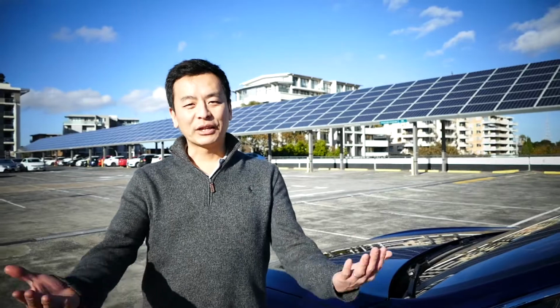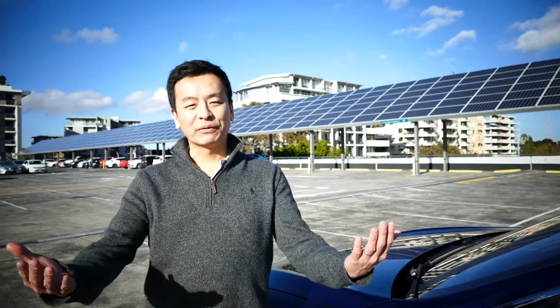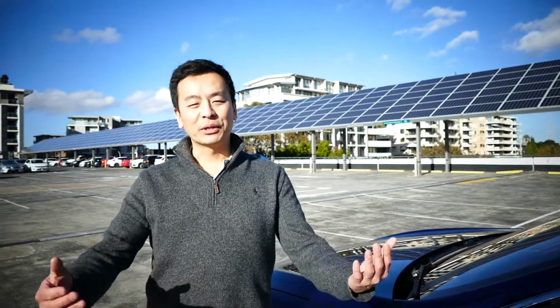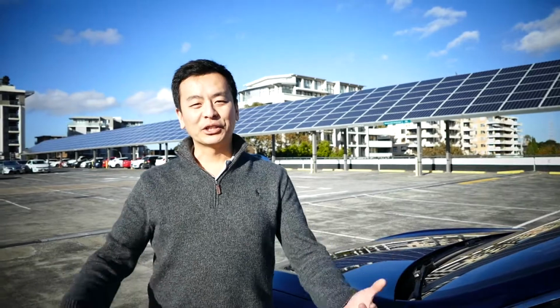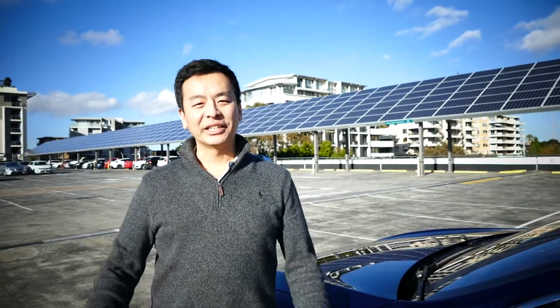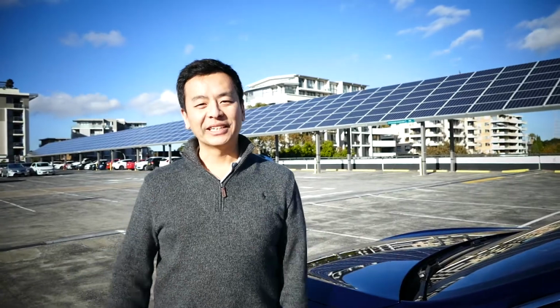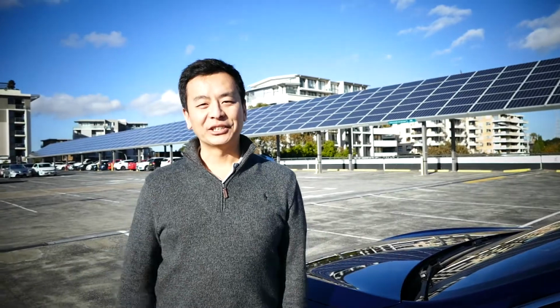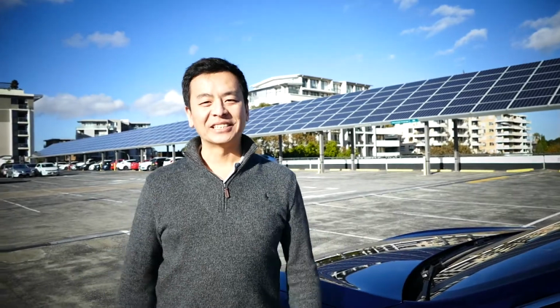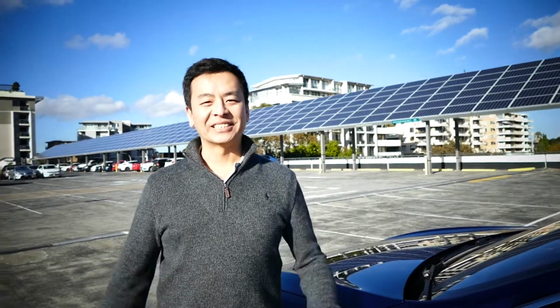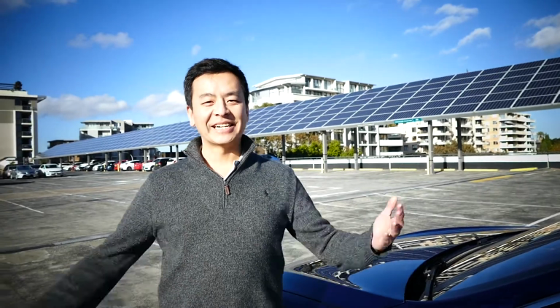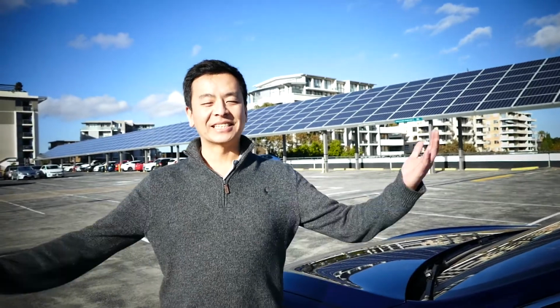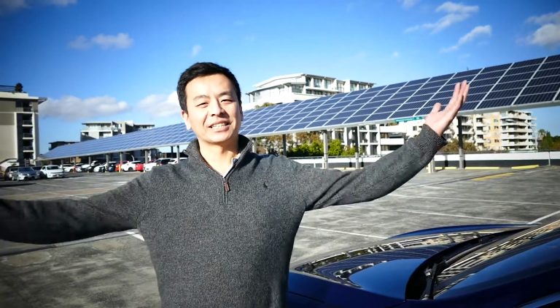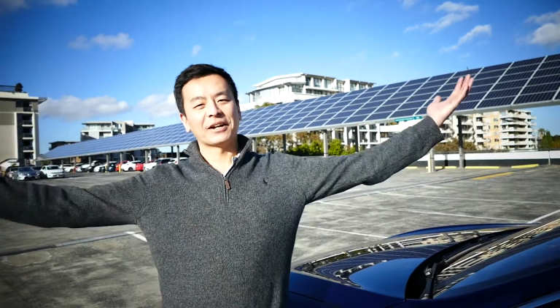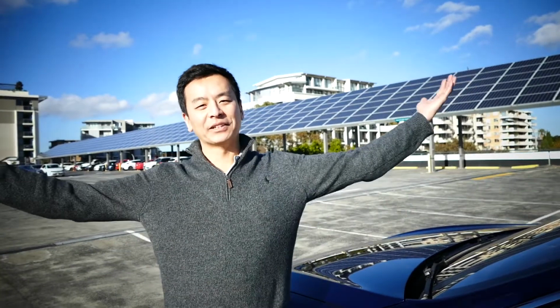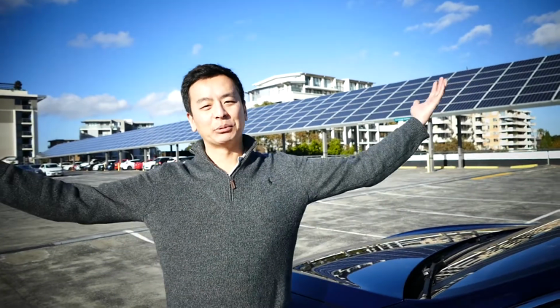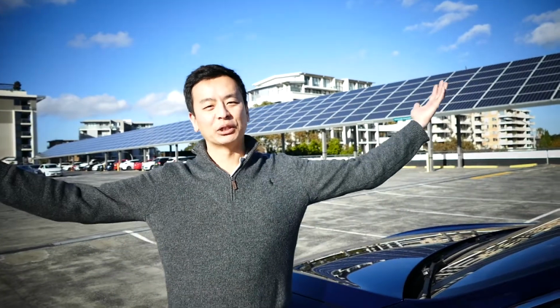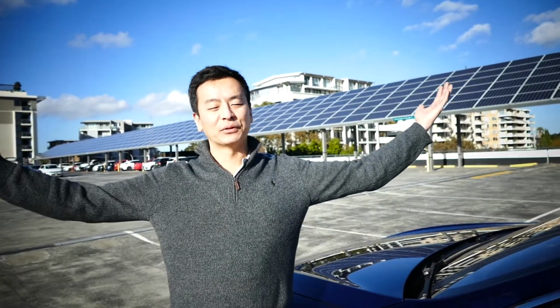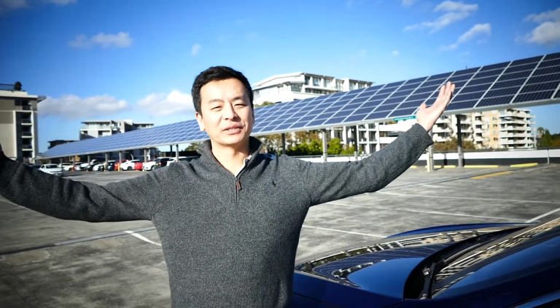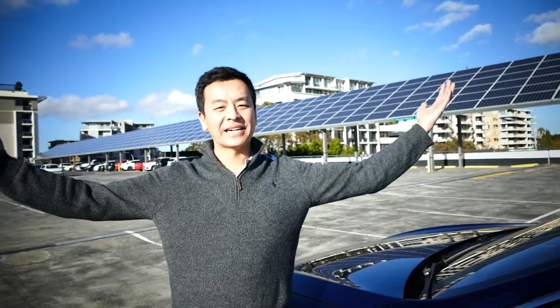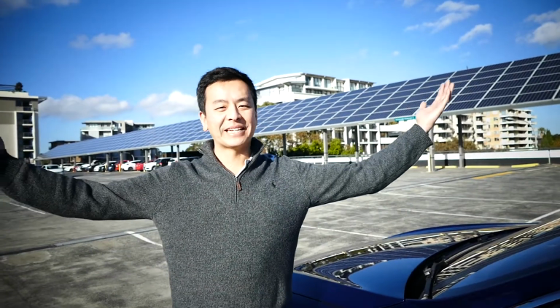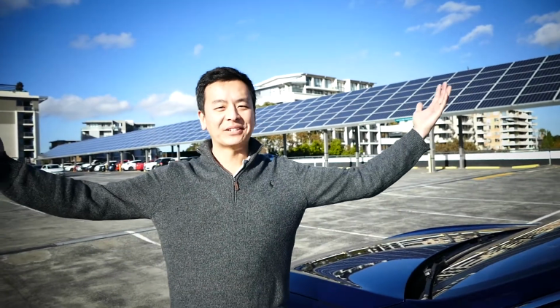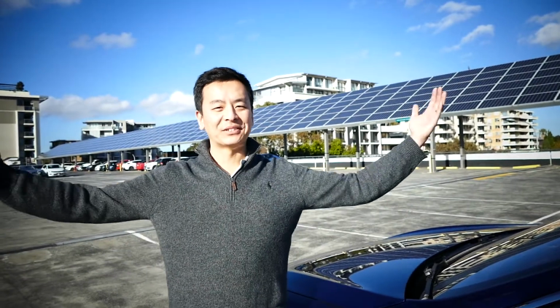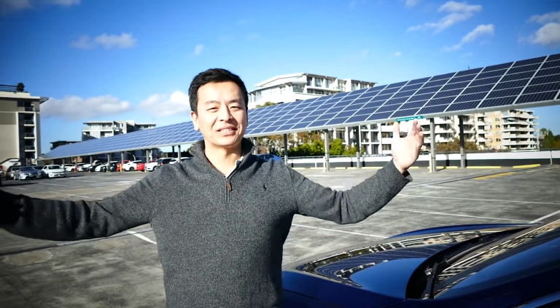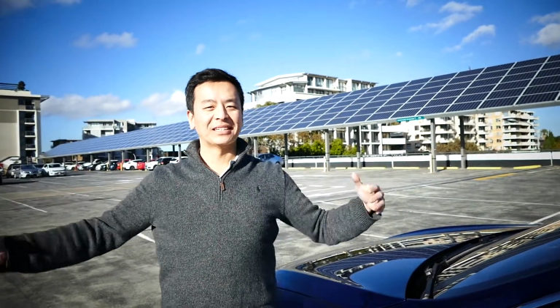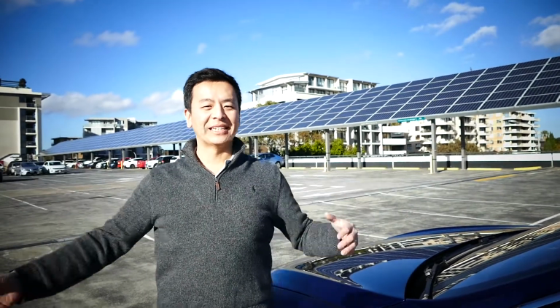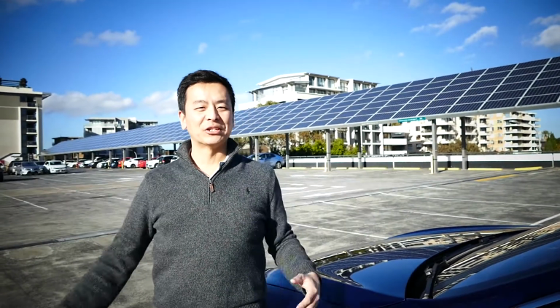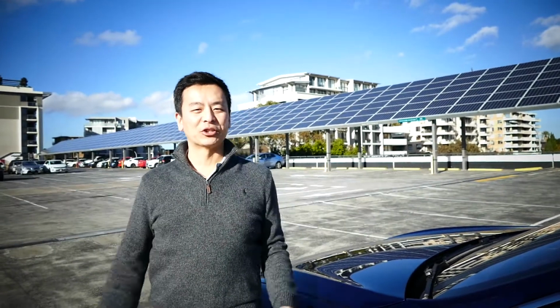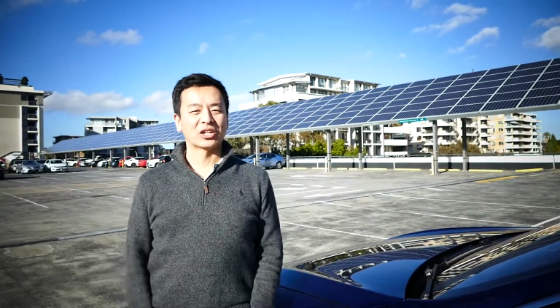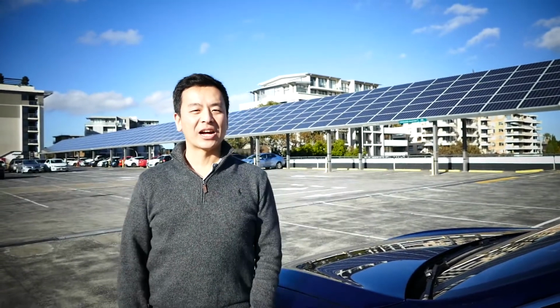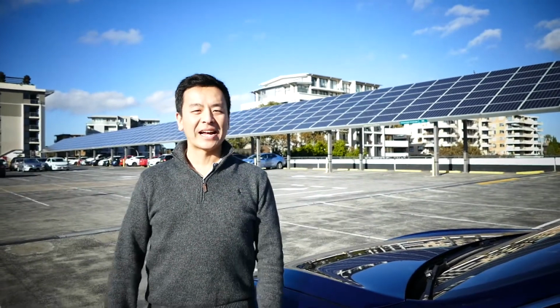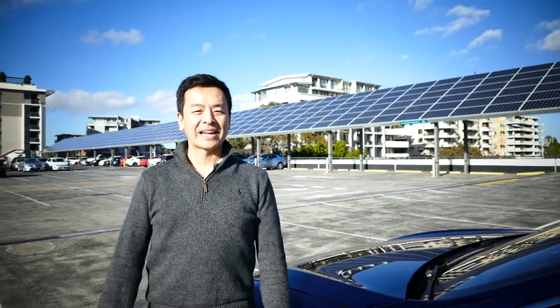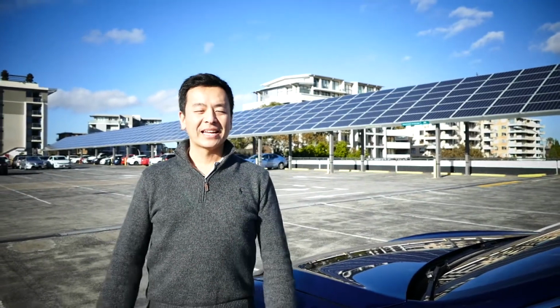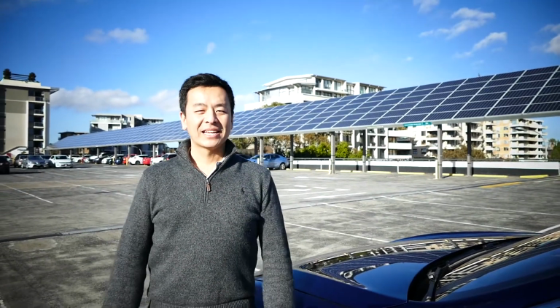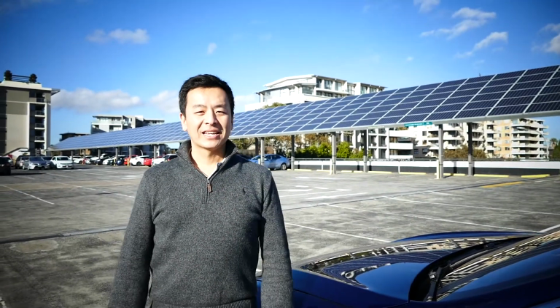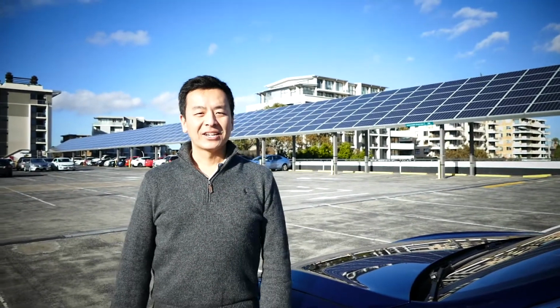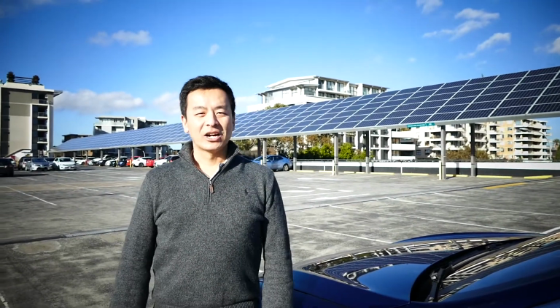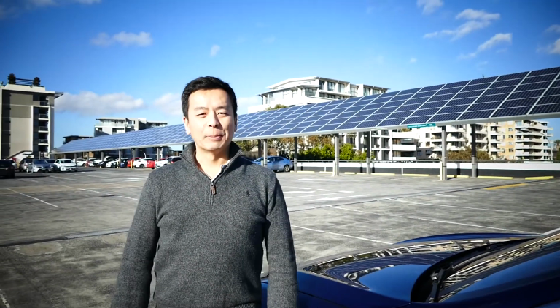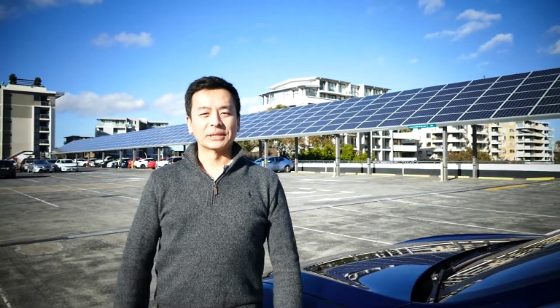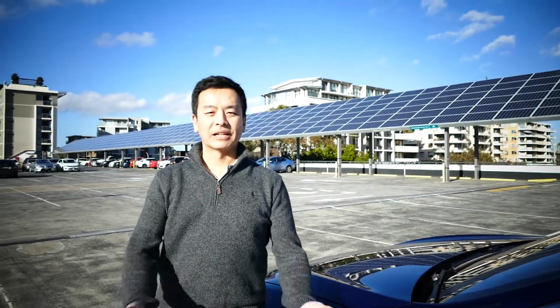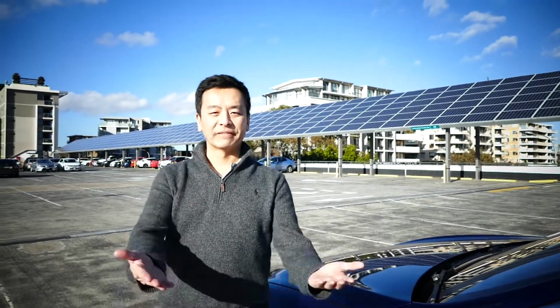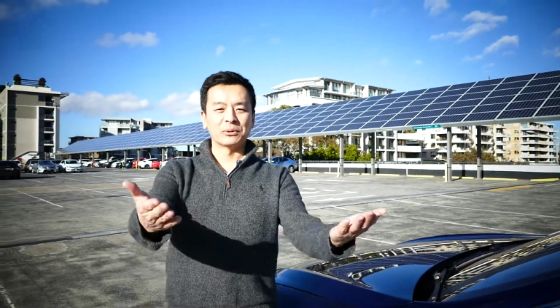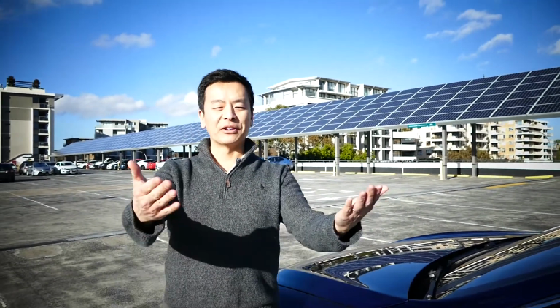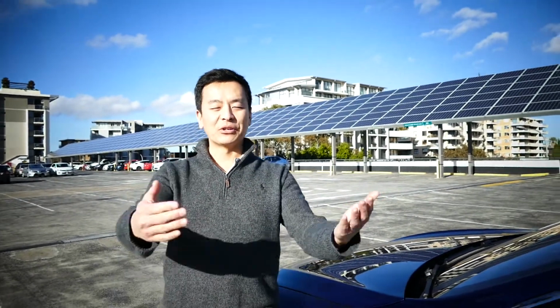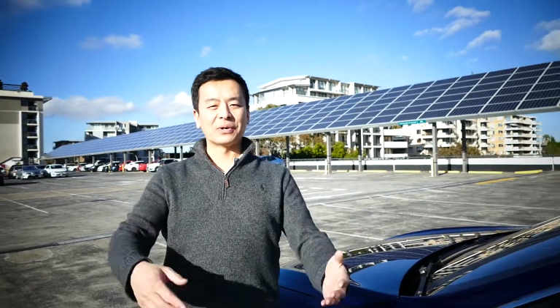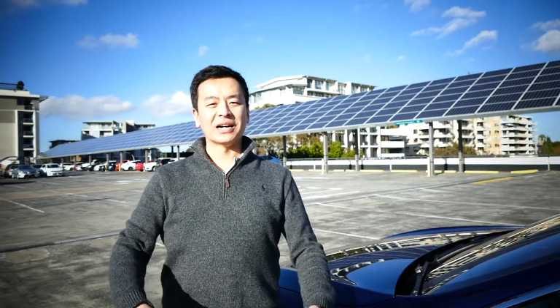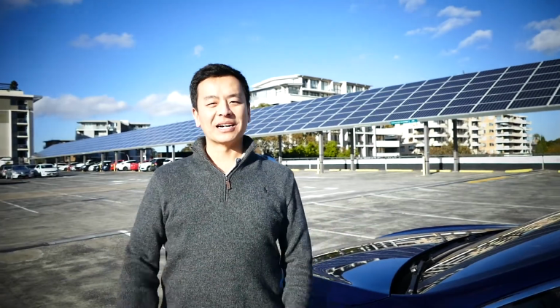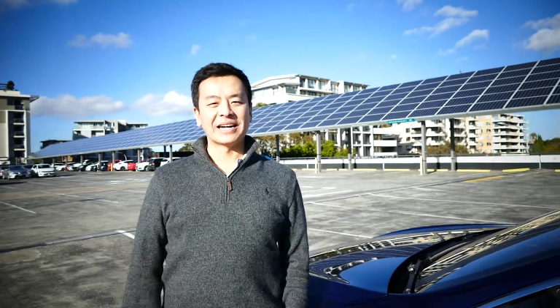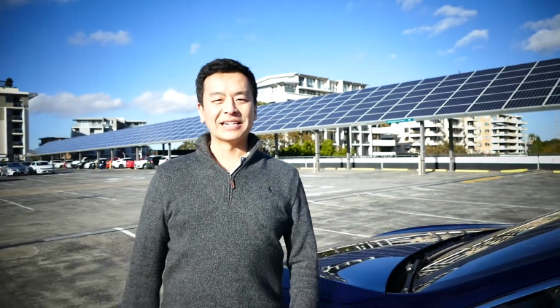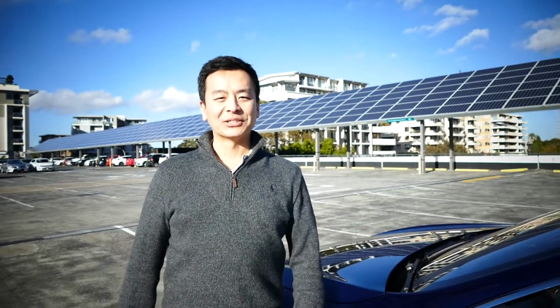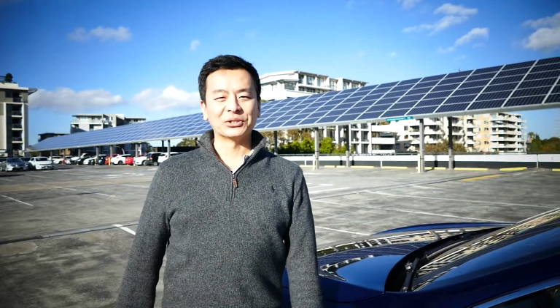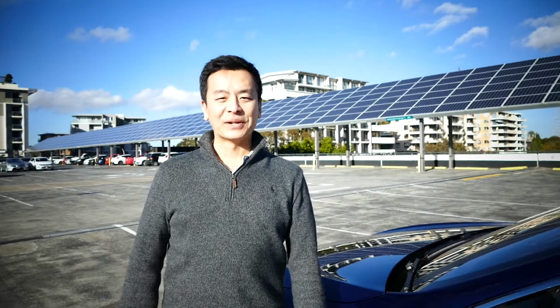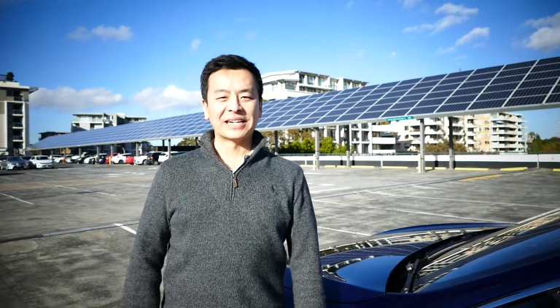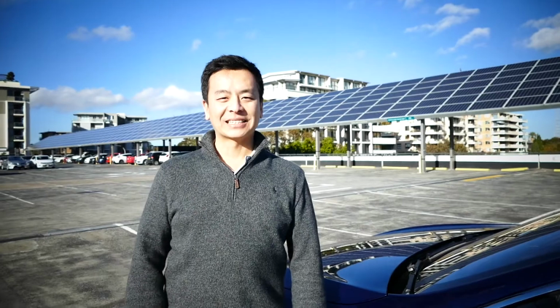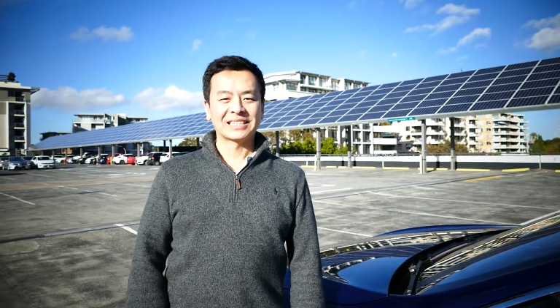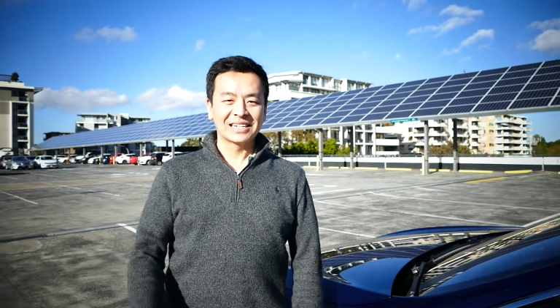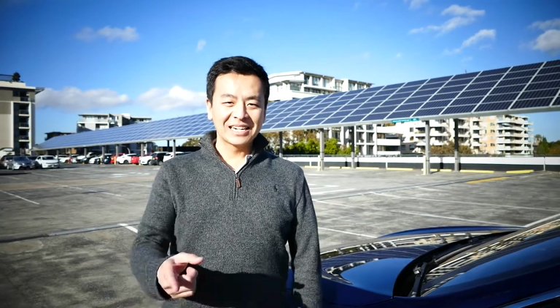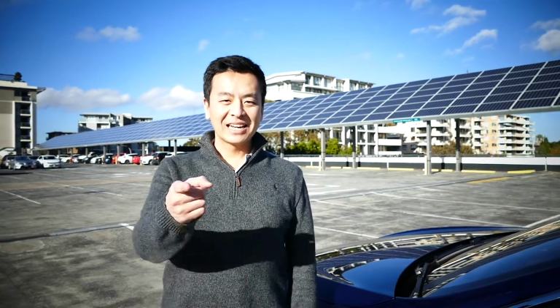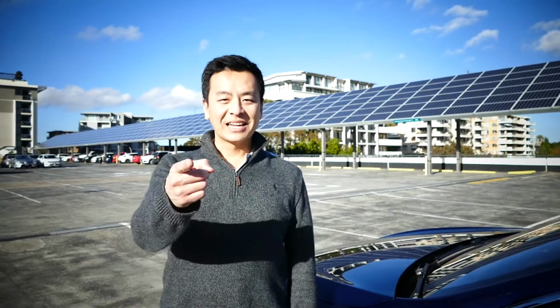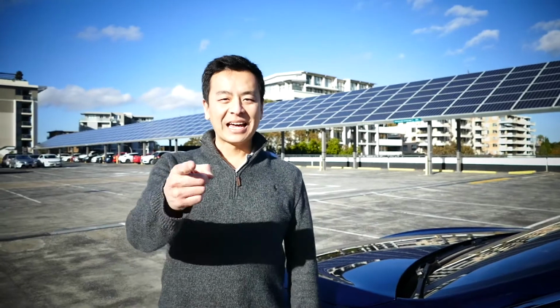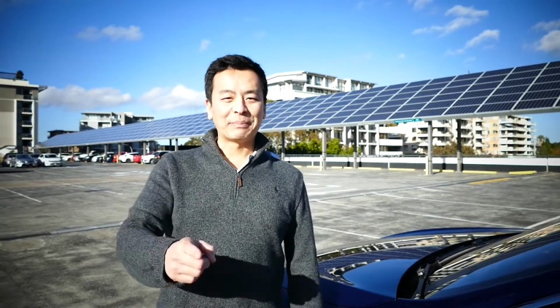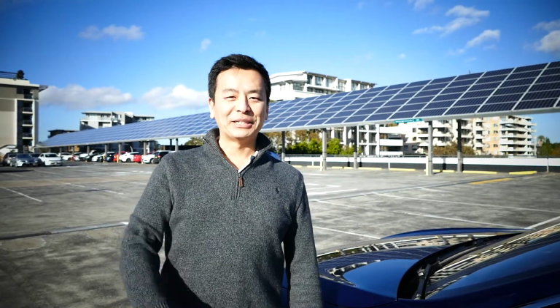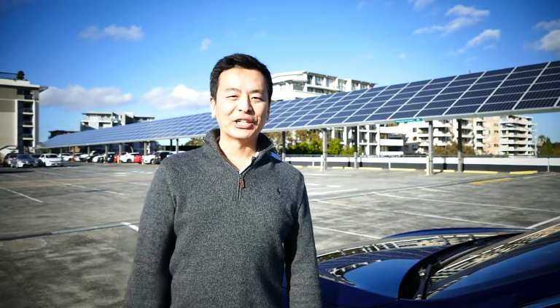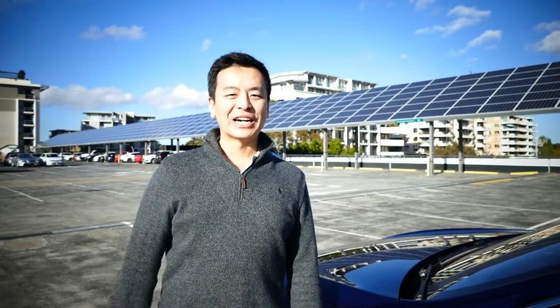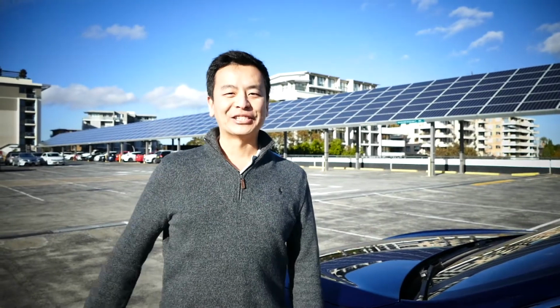Thank you for watching. As you can see, it's a lovely beautiful day here in Sydney in July. Hope it's lovely where you are. And as always, happy charging.